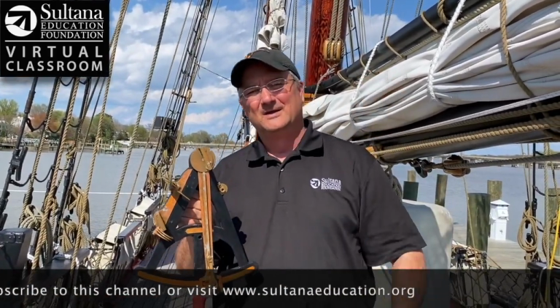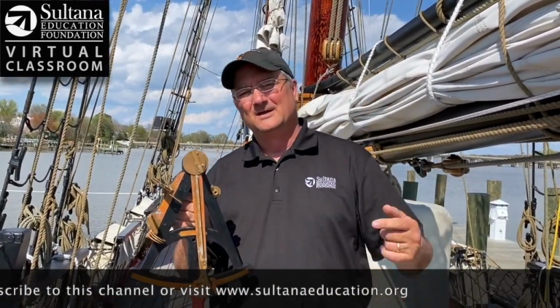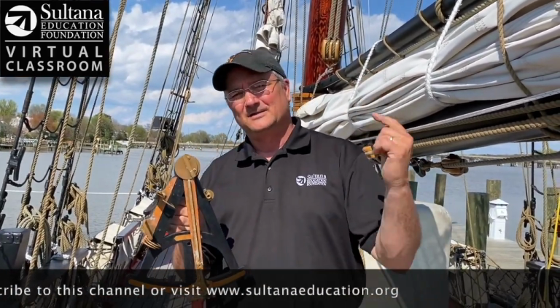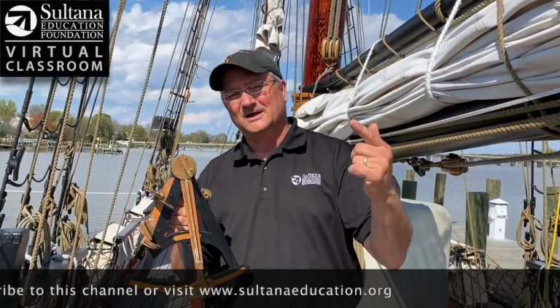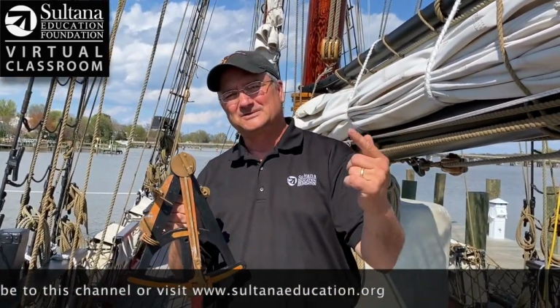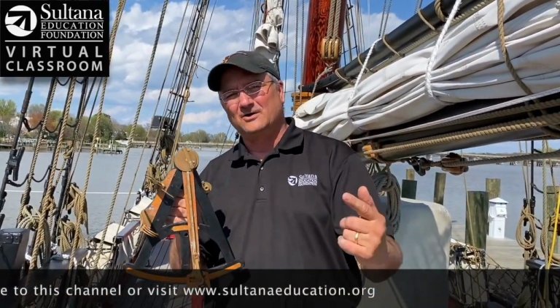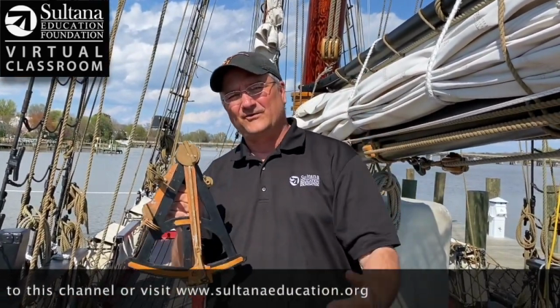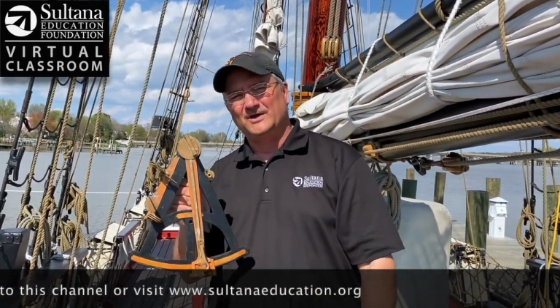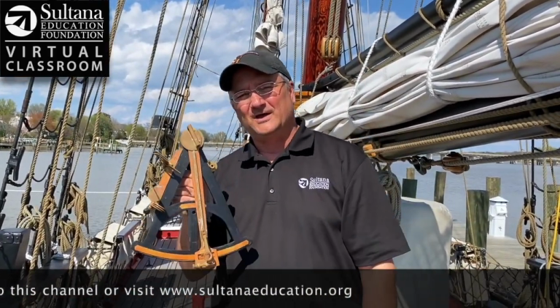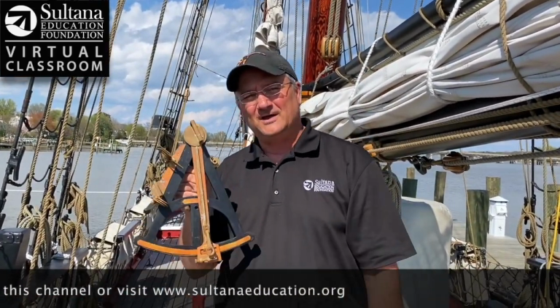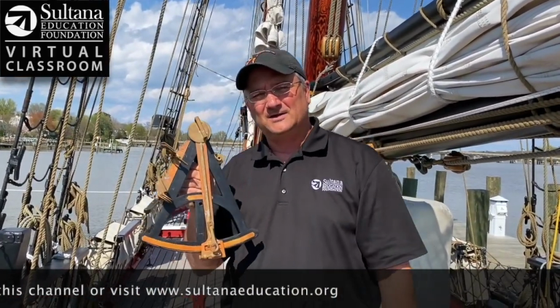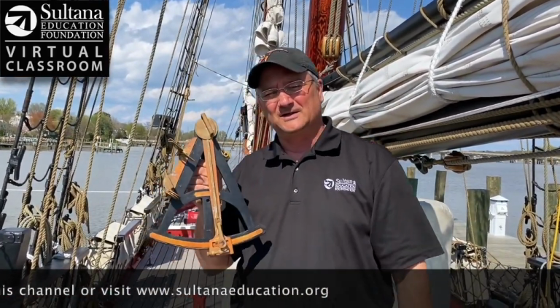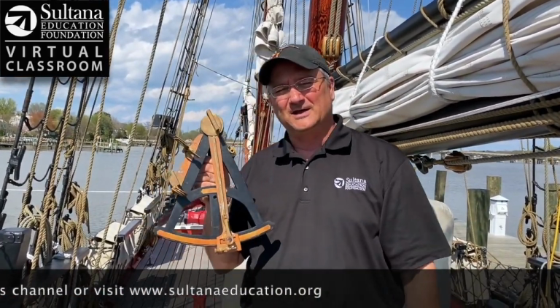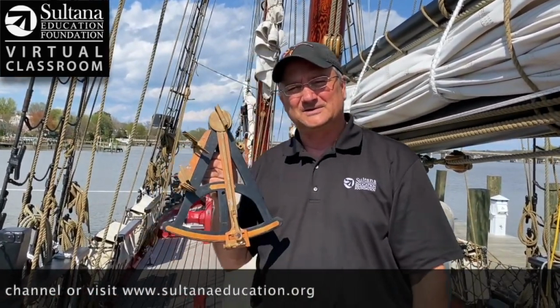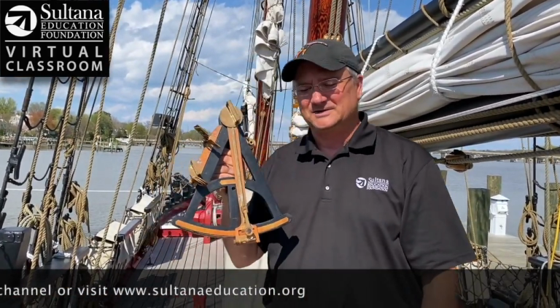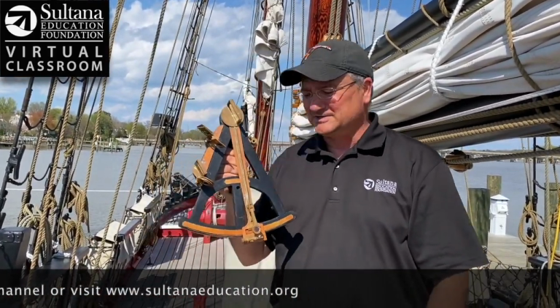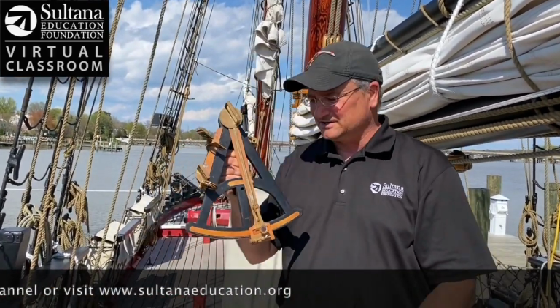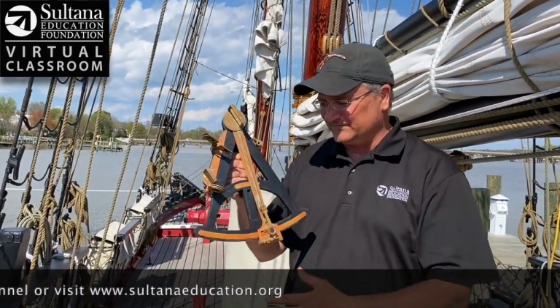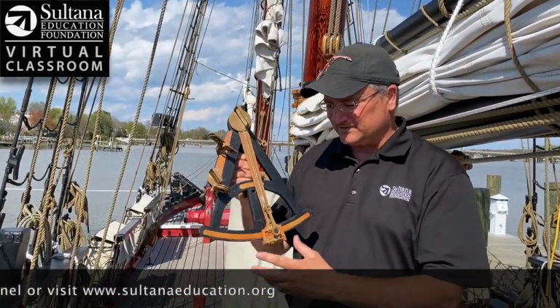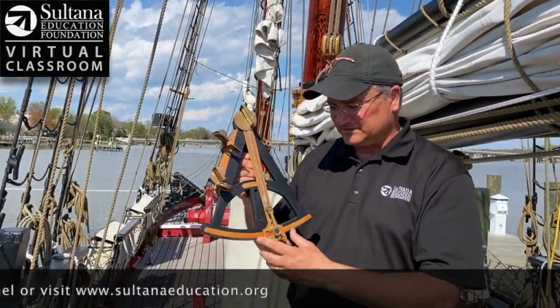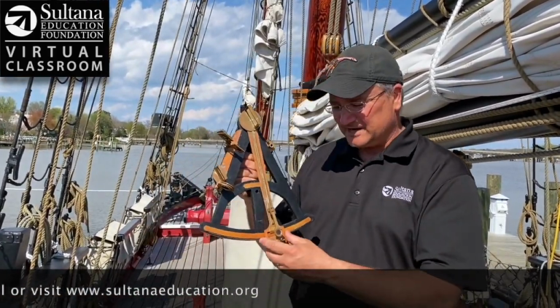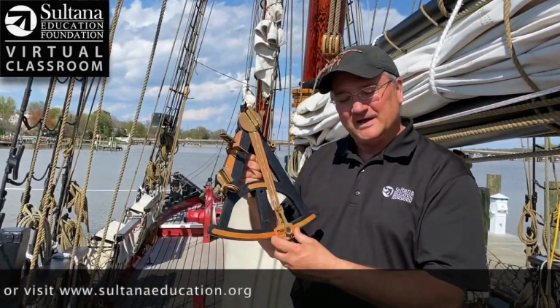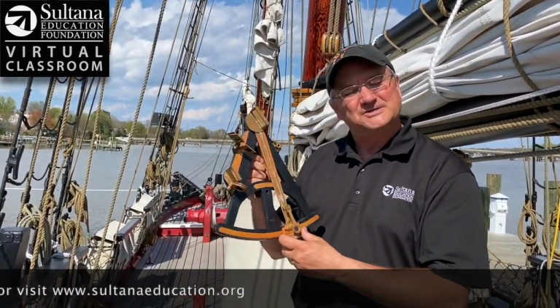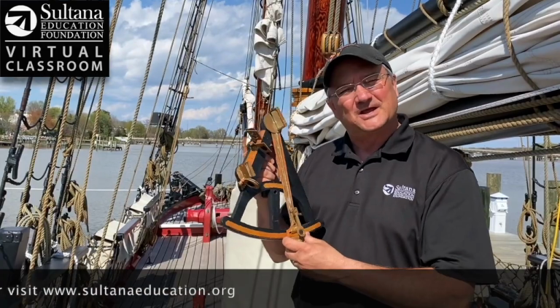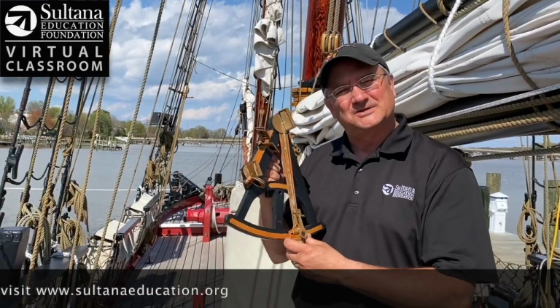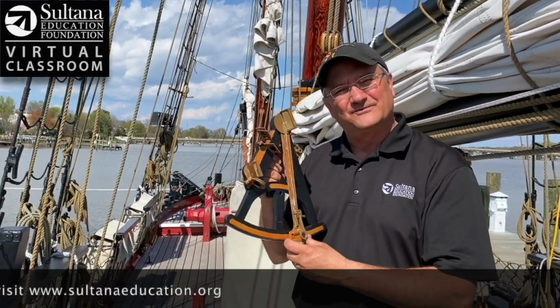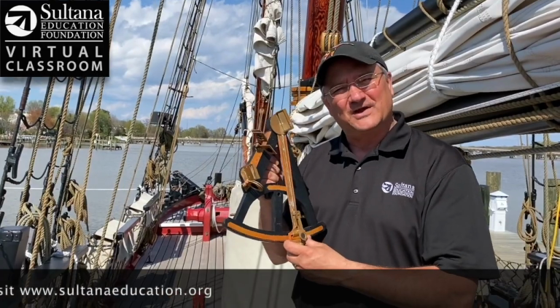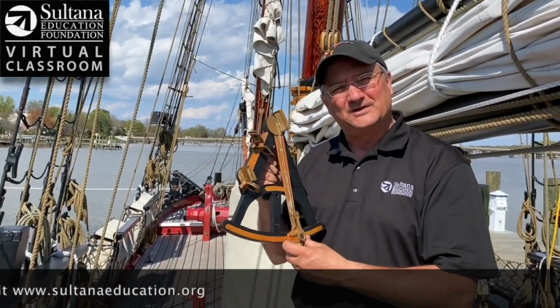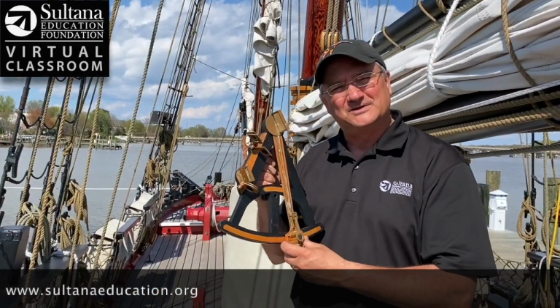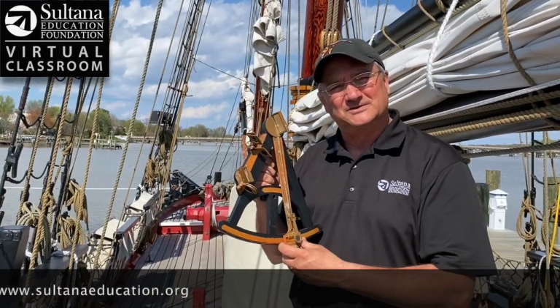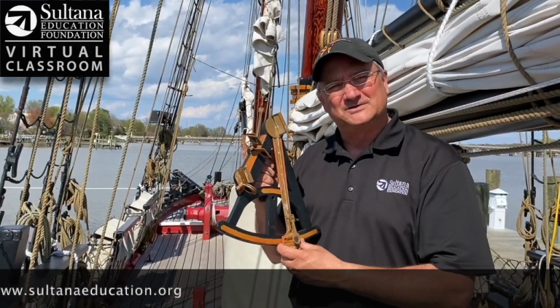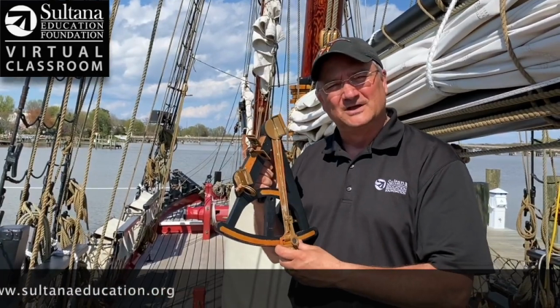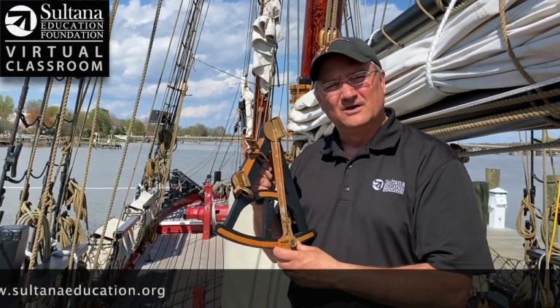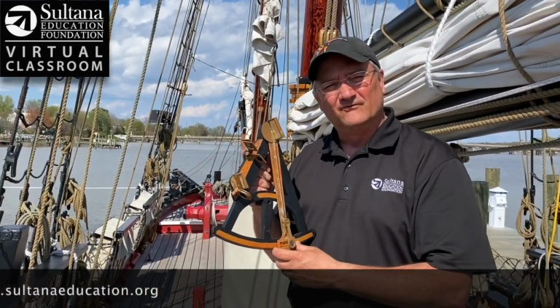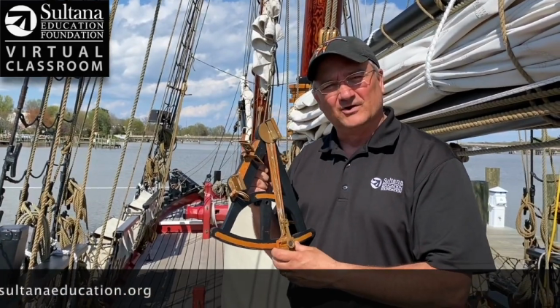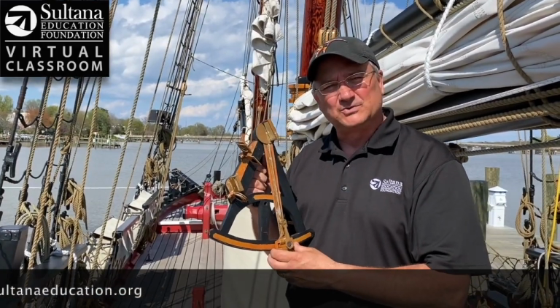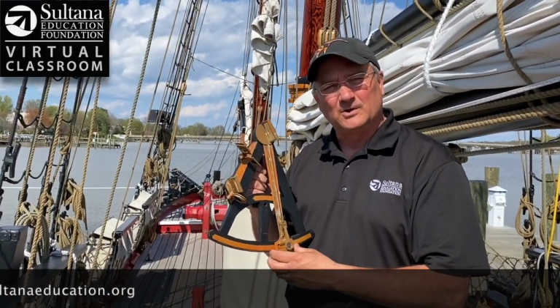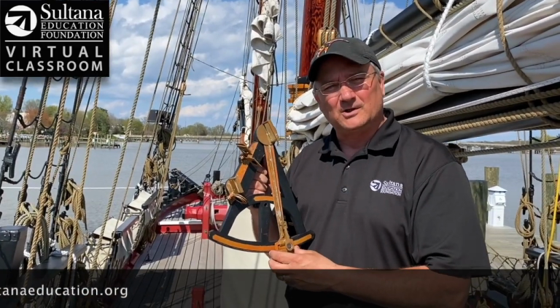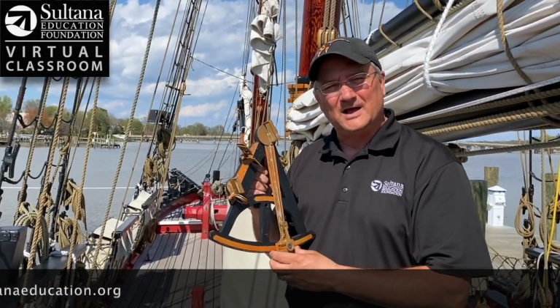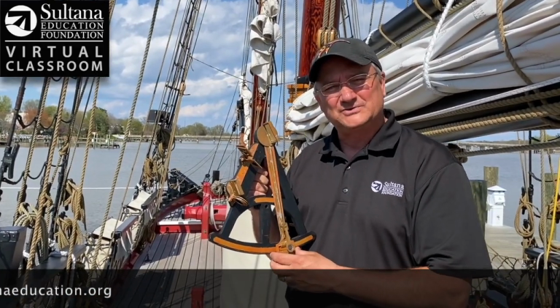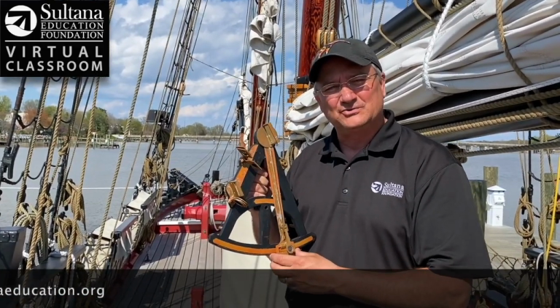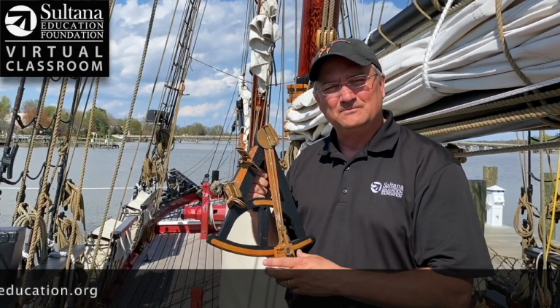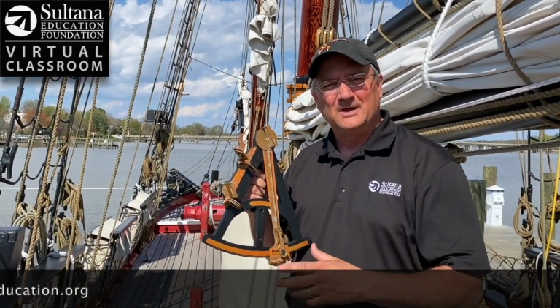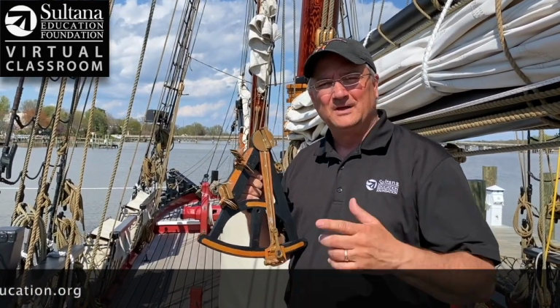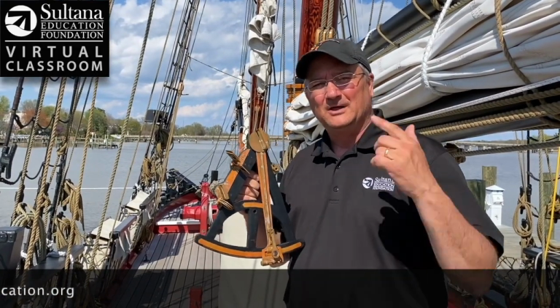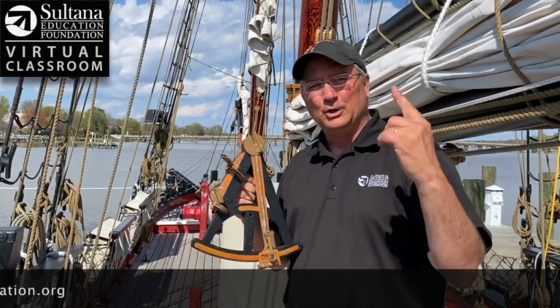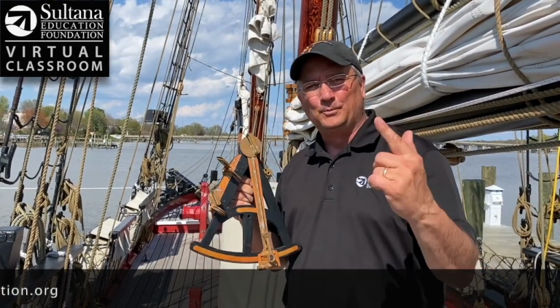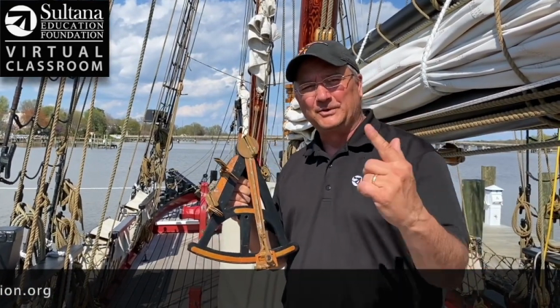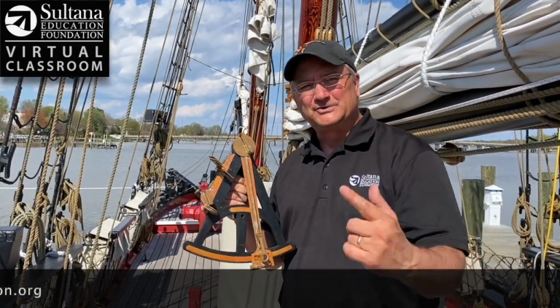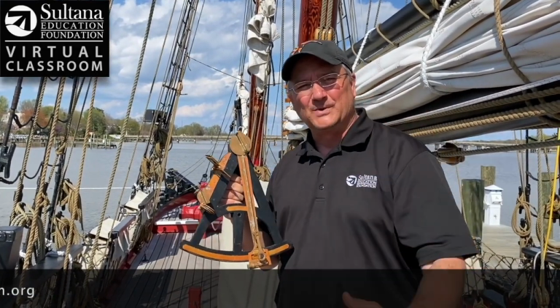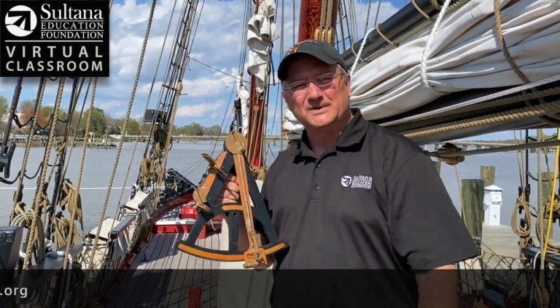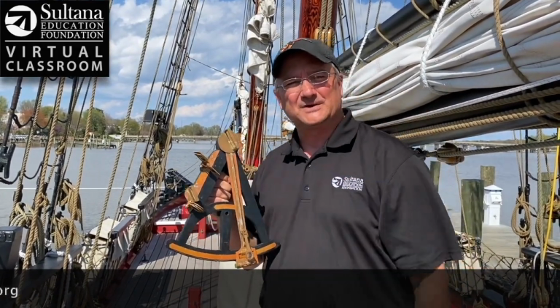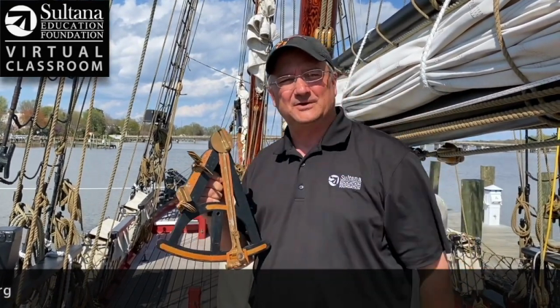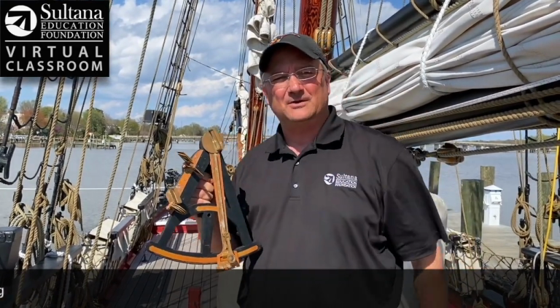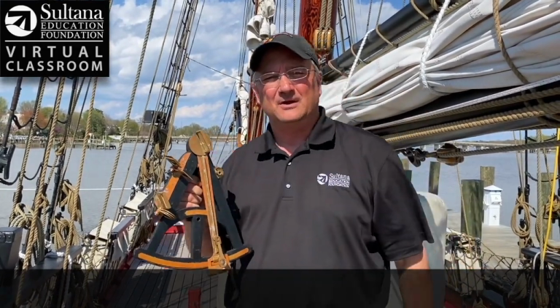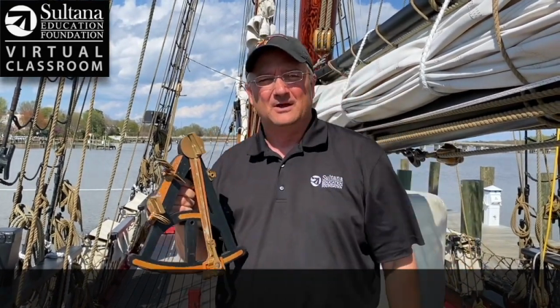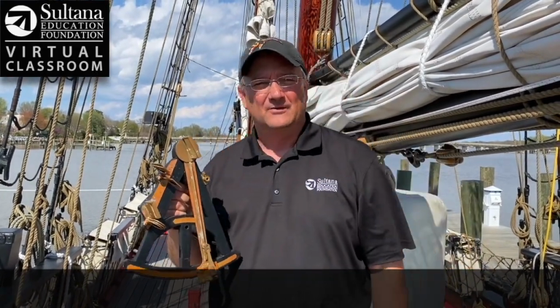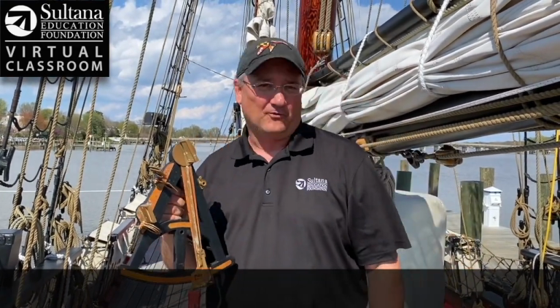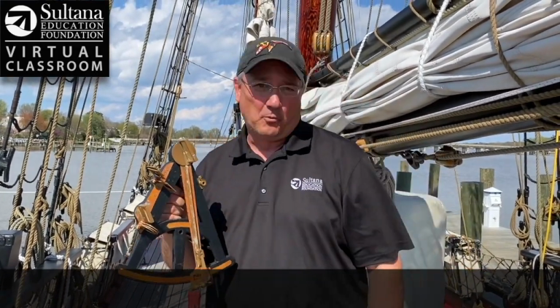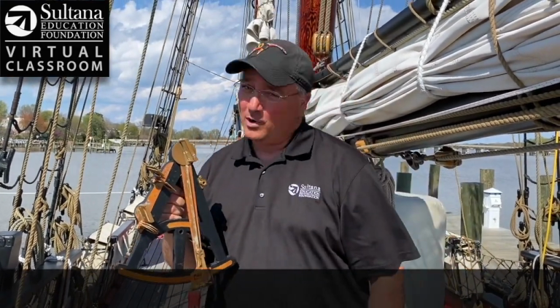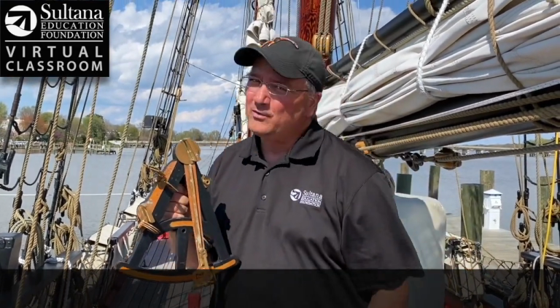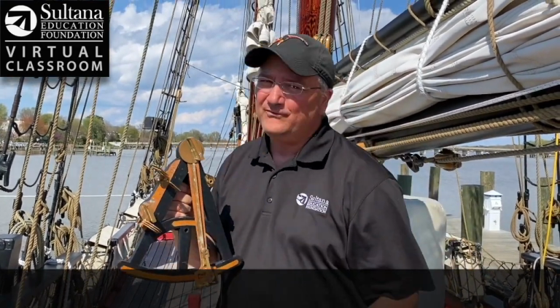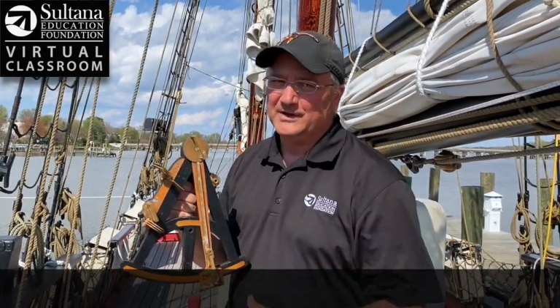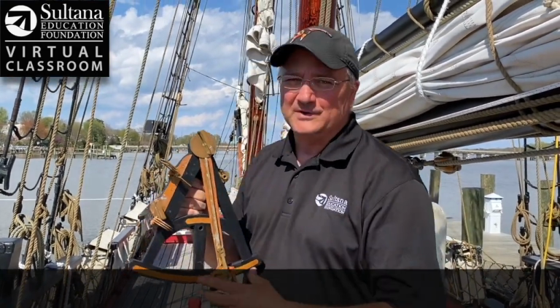That's all for today's edition of Sultana Education Foundation's Virtual Classroom. I hope you'll join us here for more cool videos.